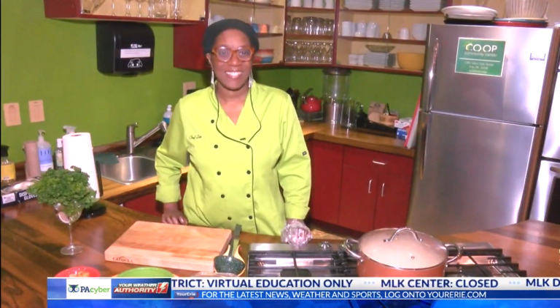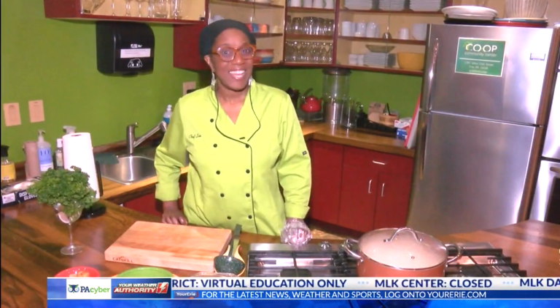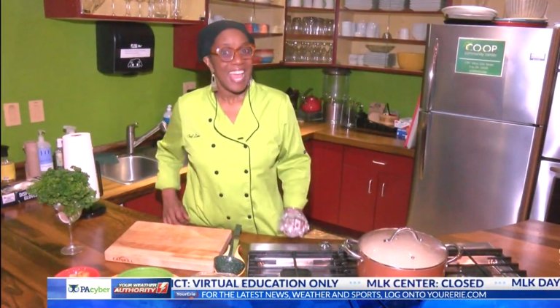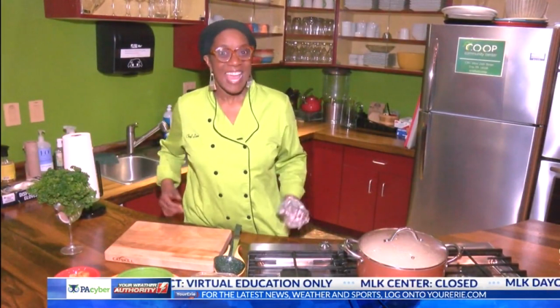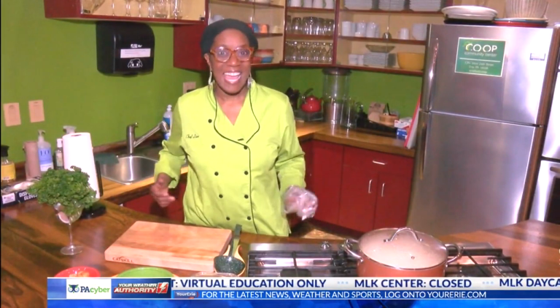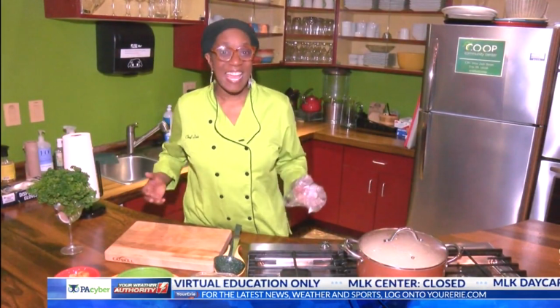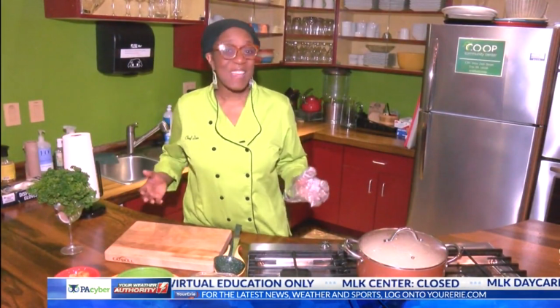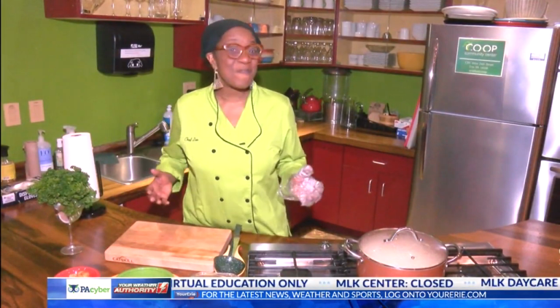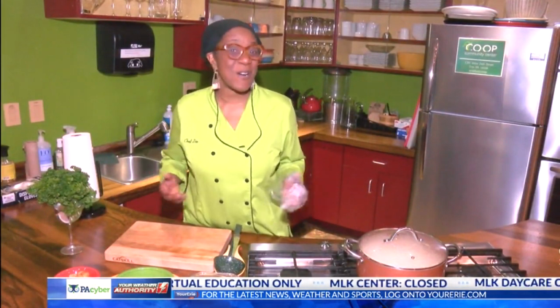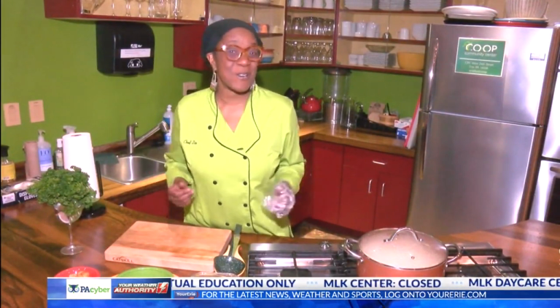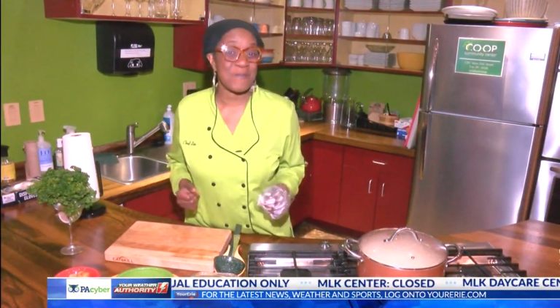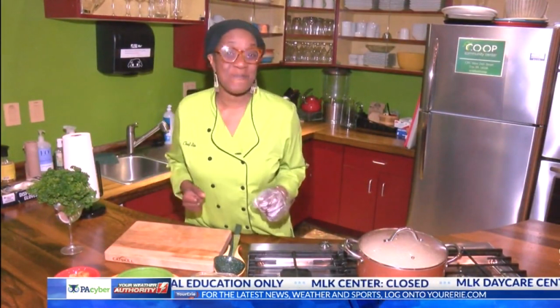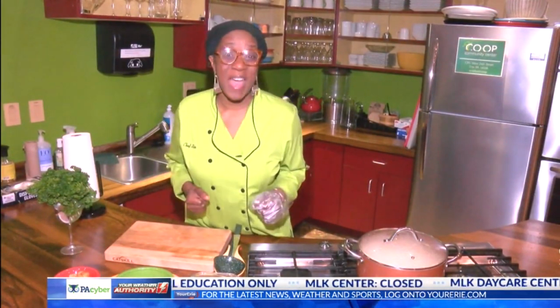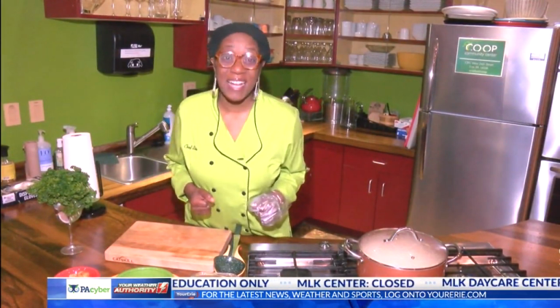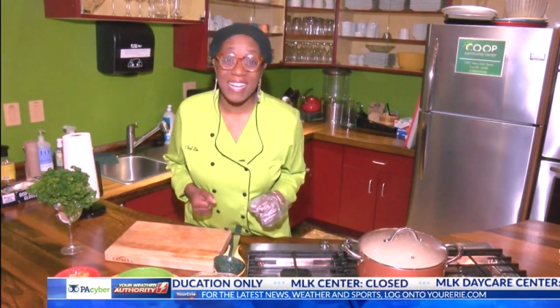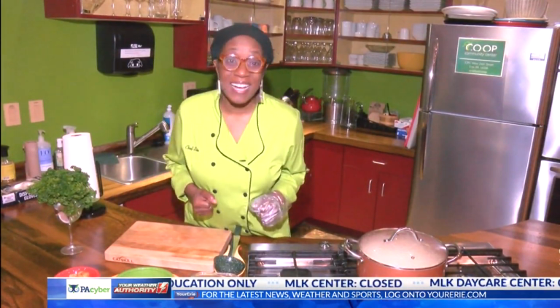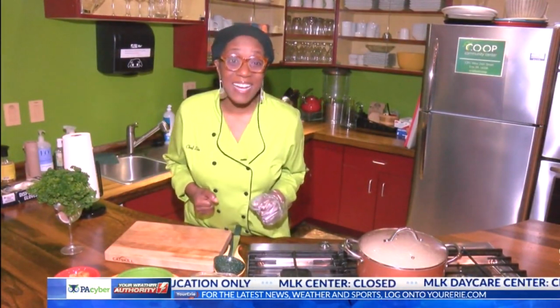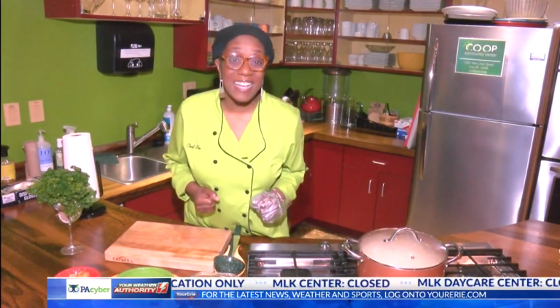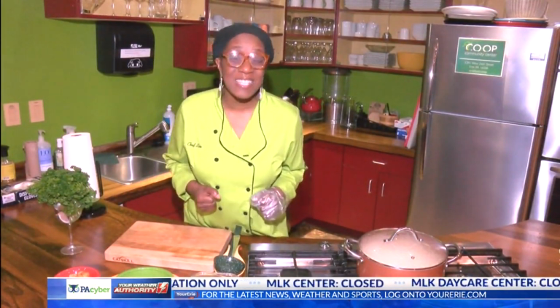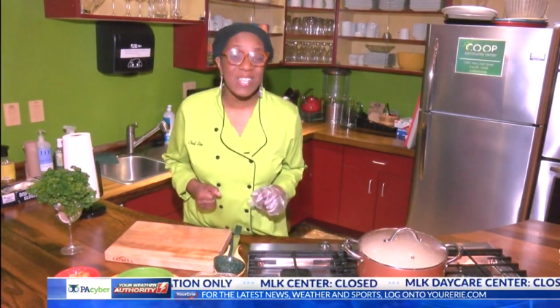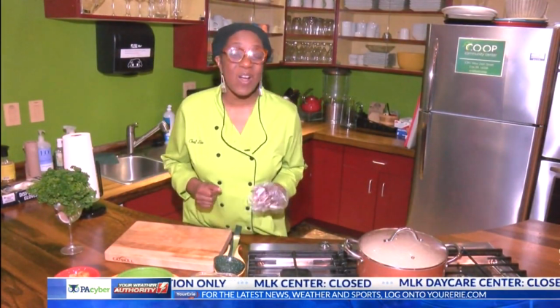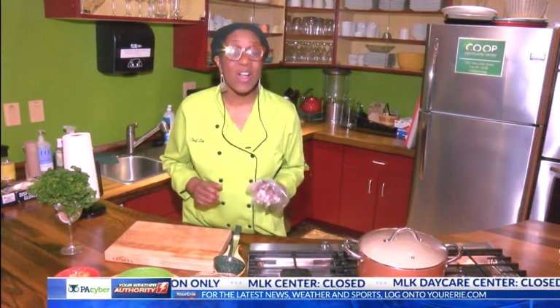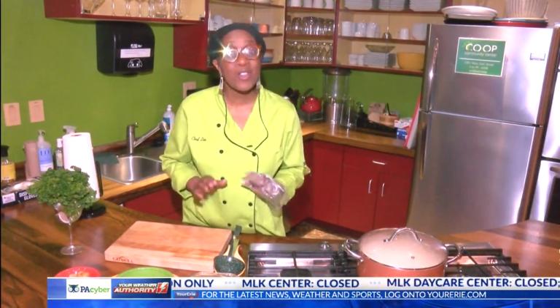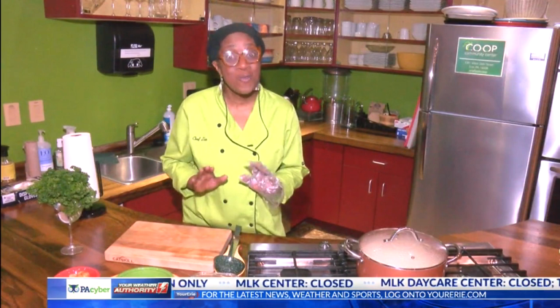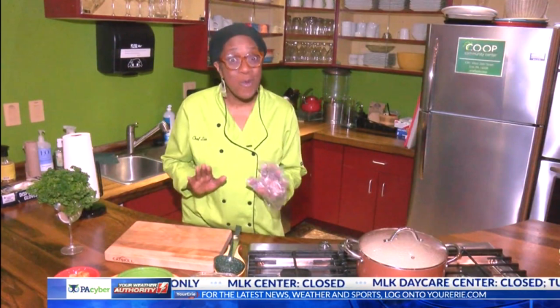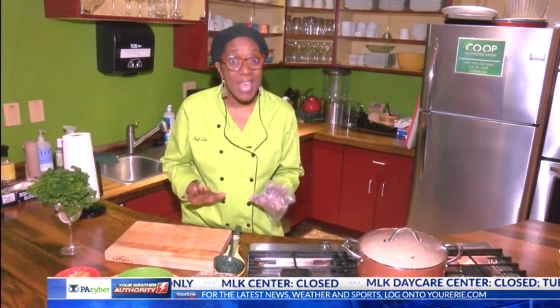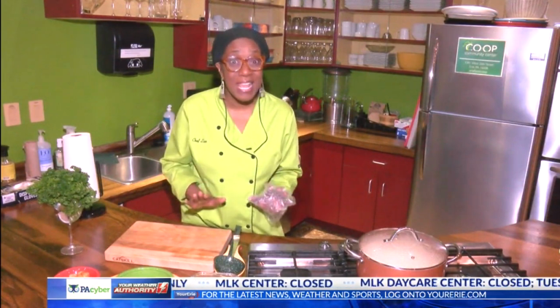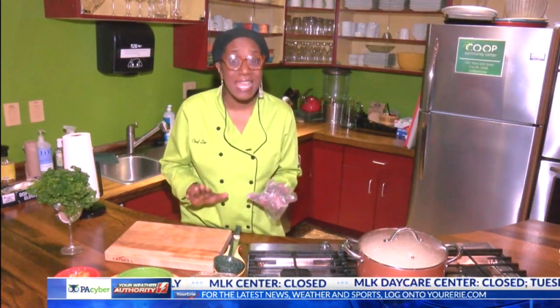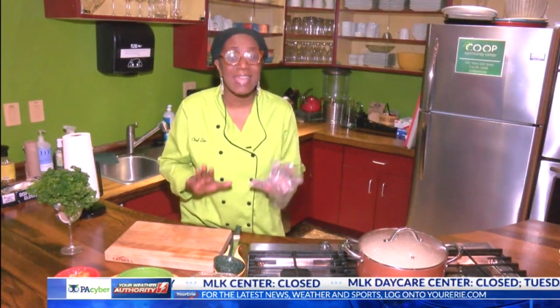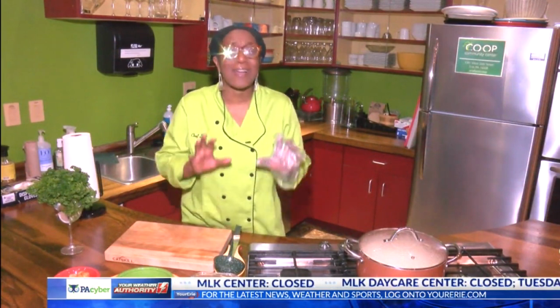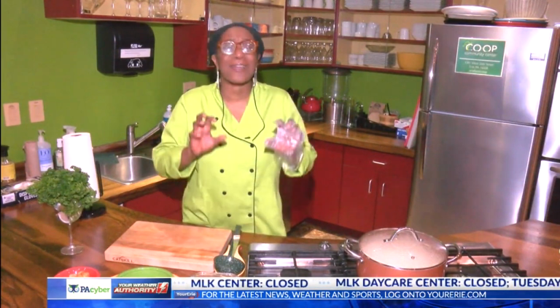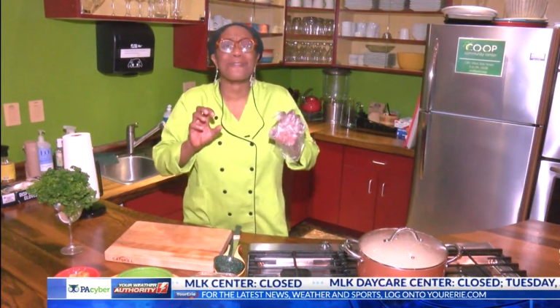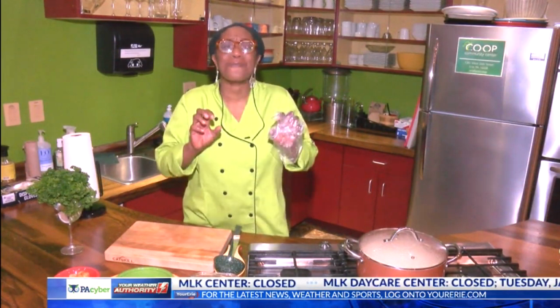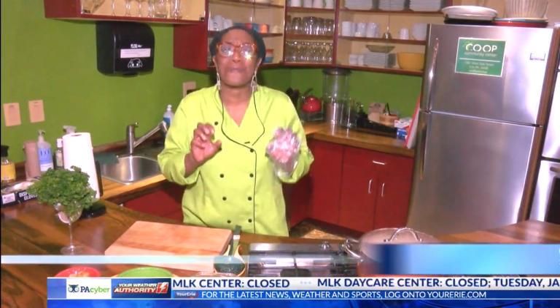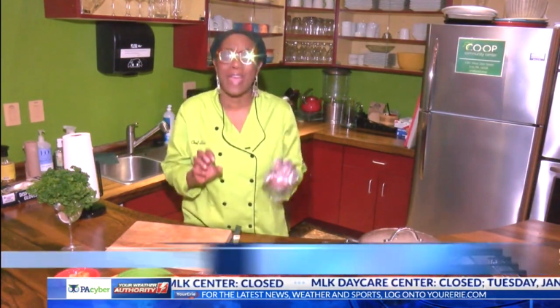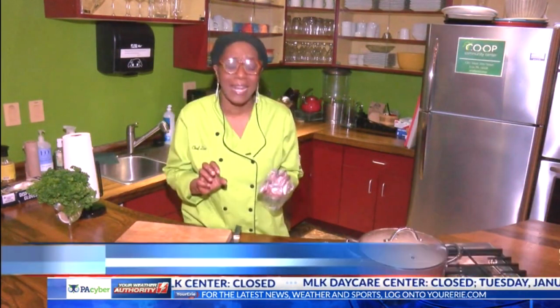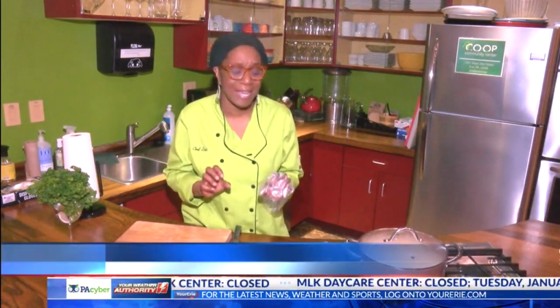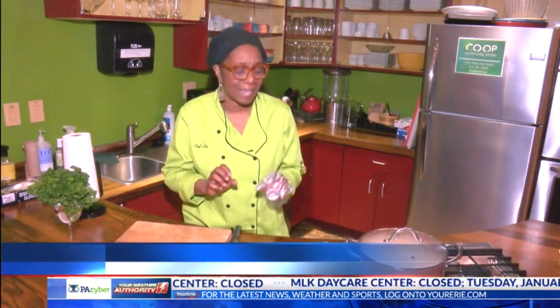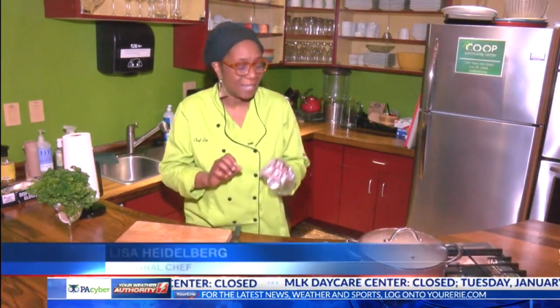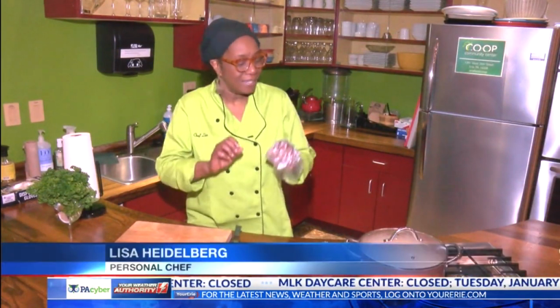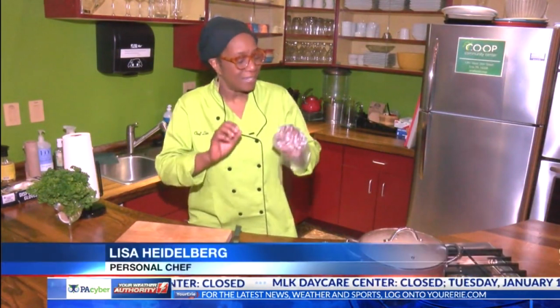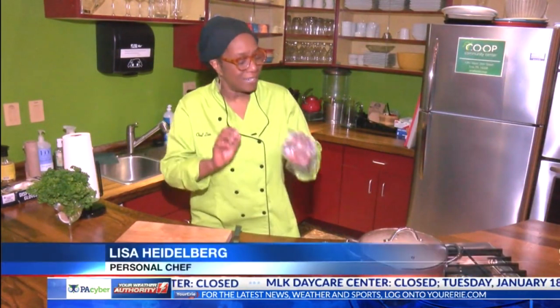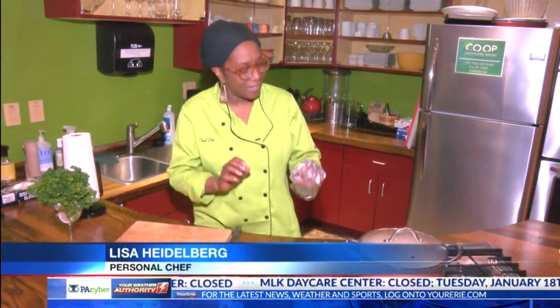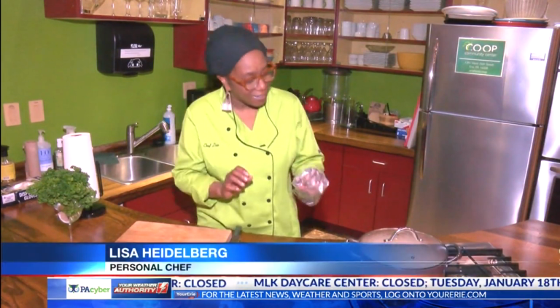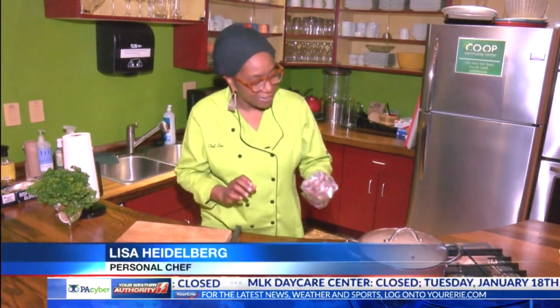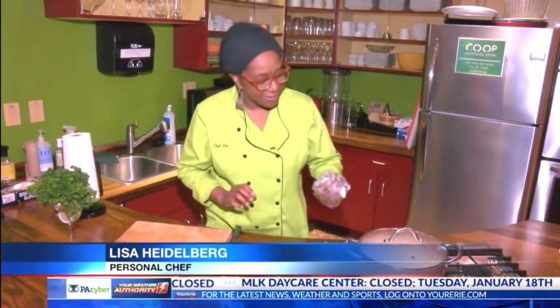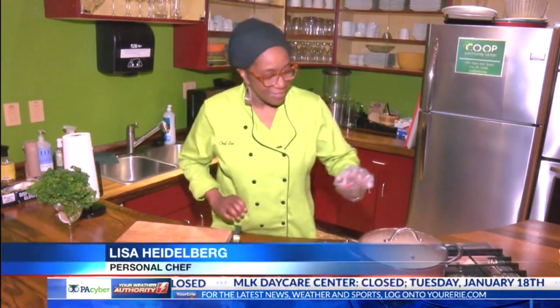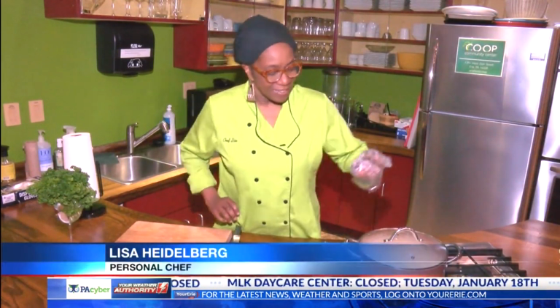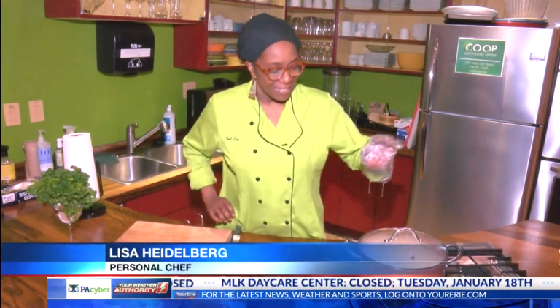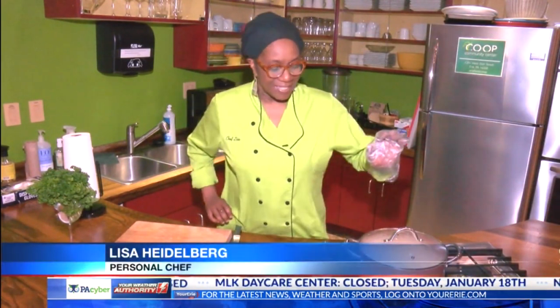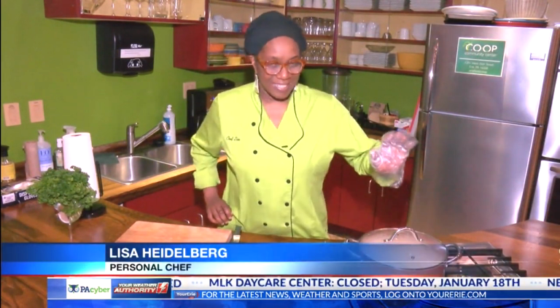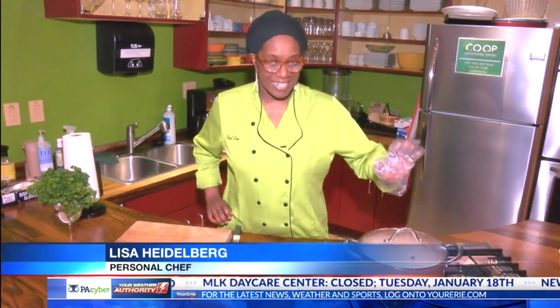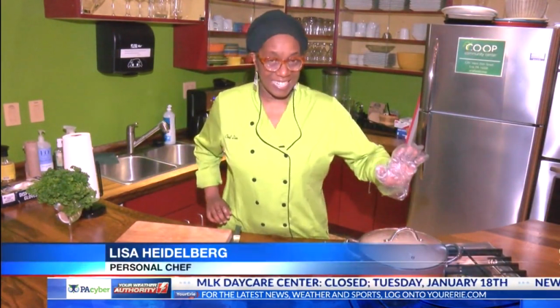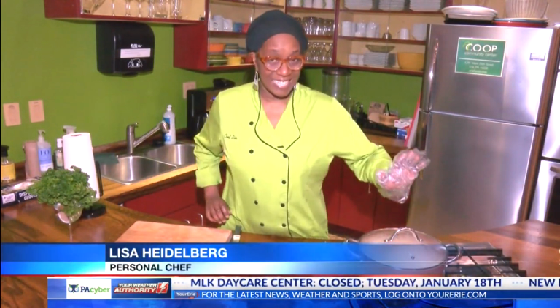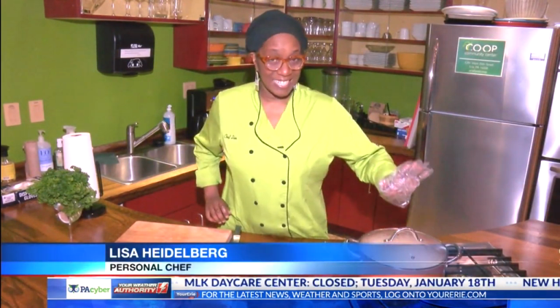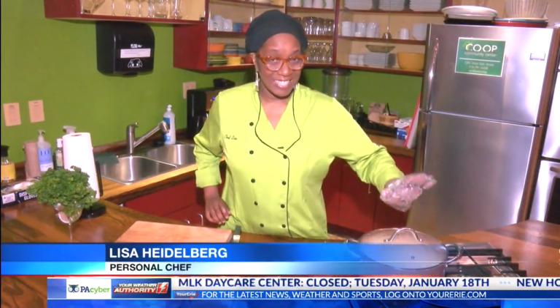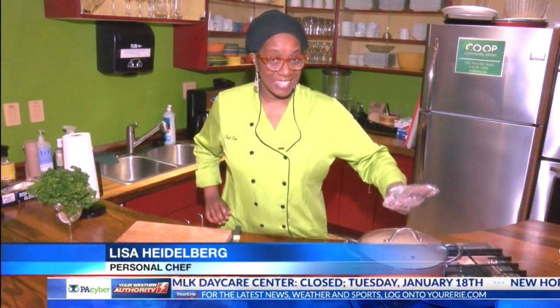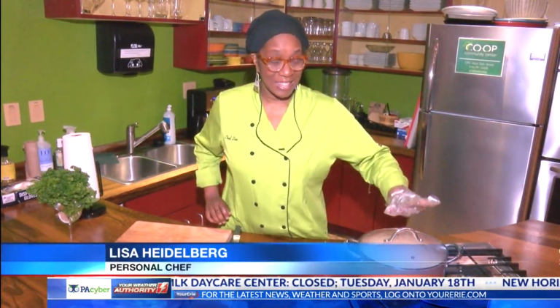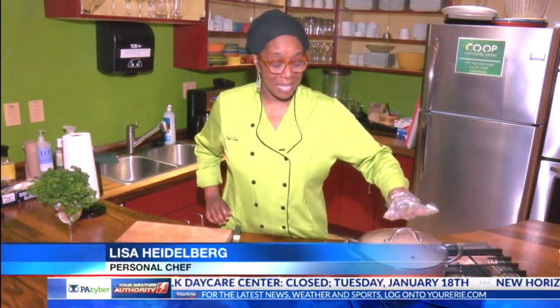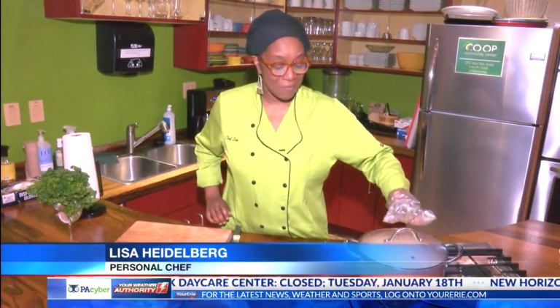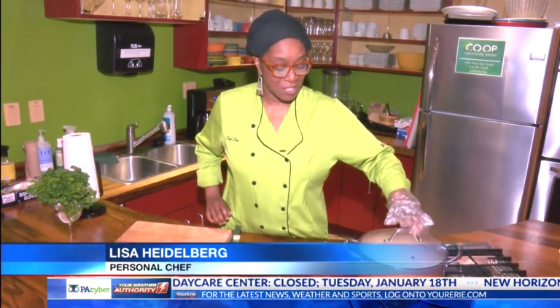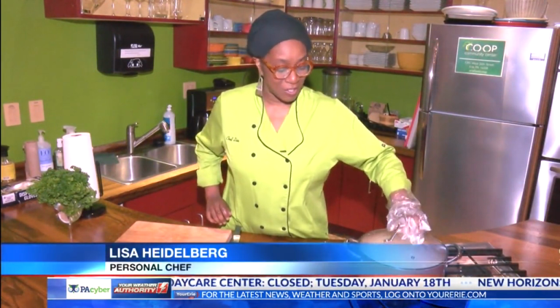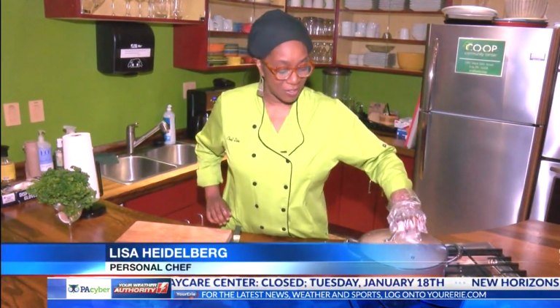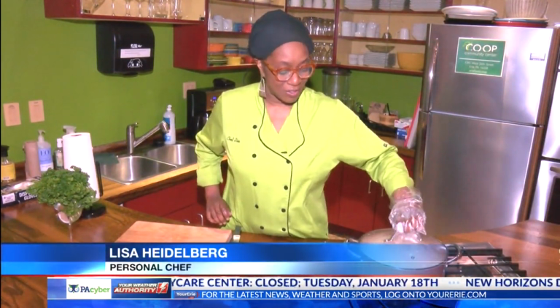Welcome back, guys. Are you ready? All right, let me show you.